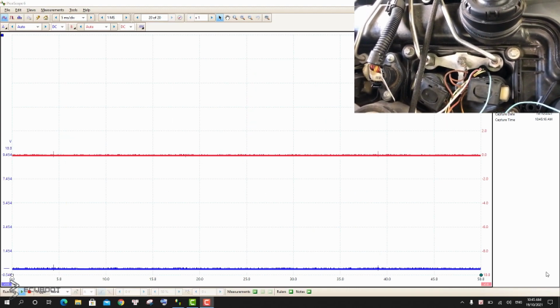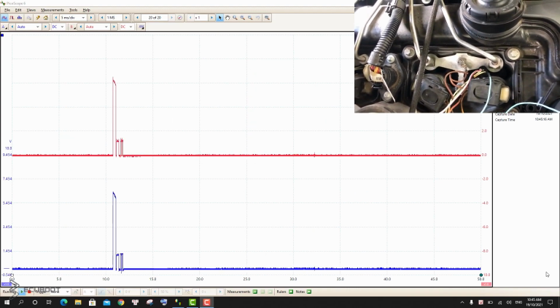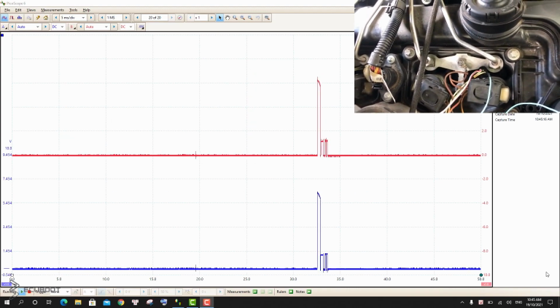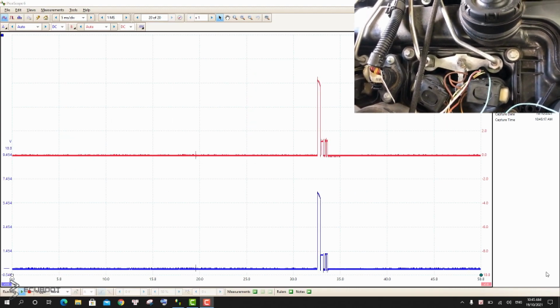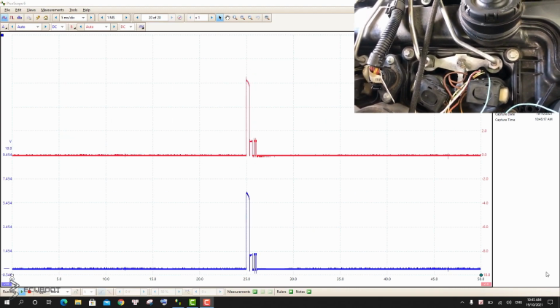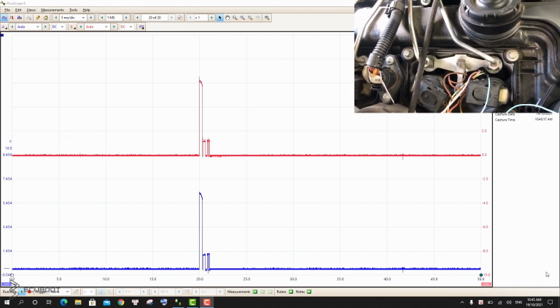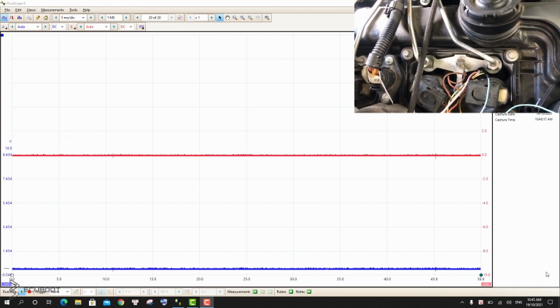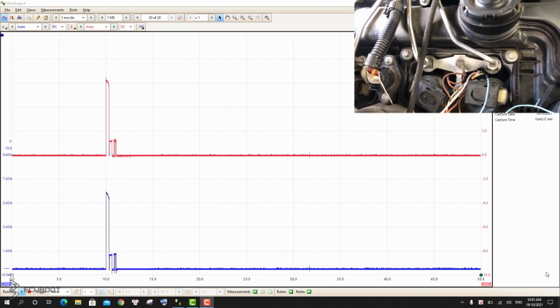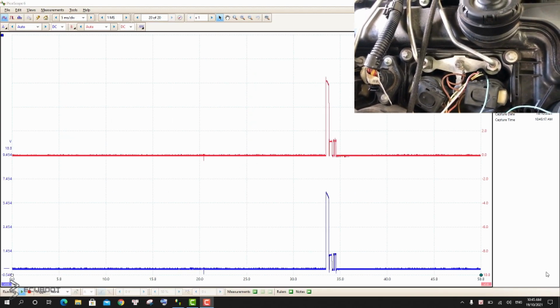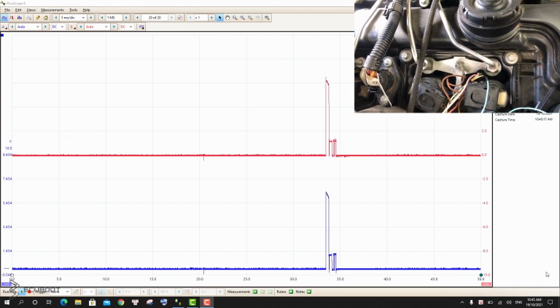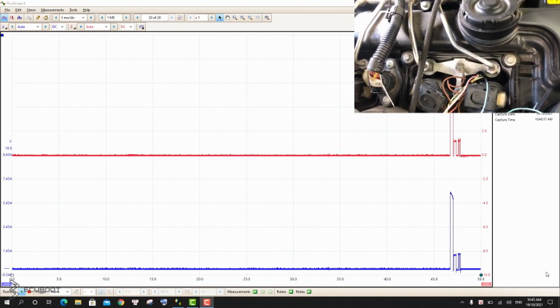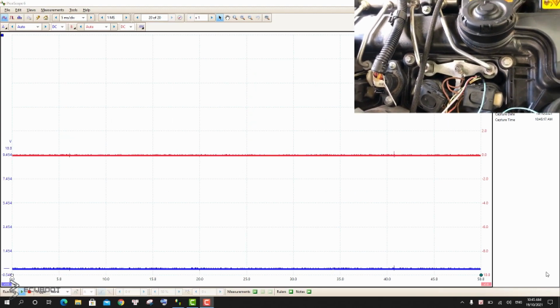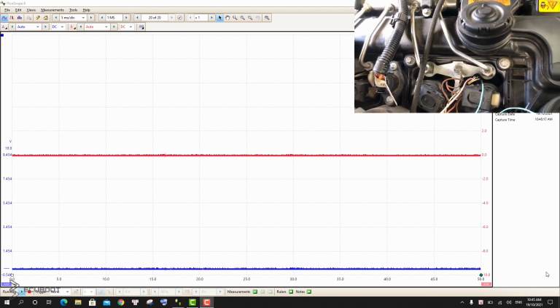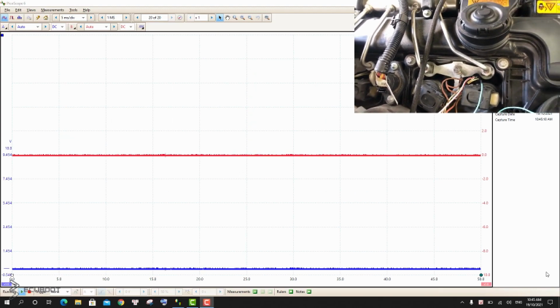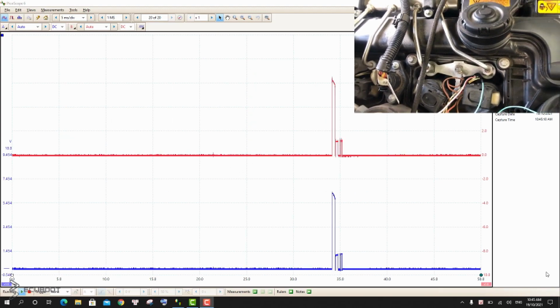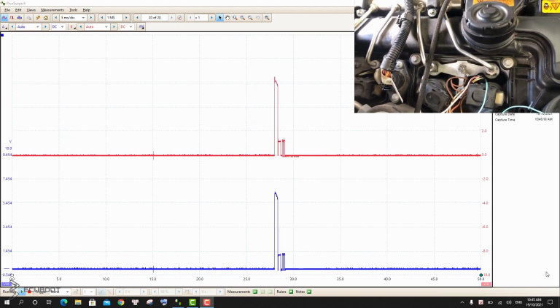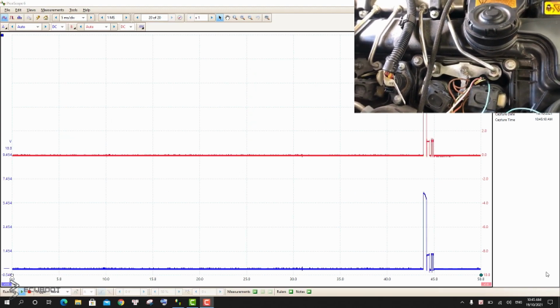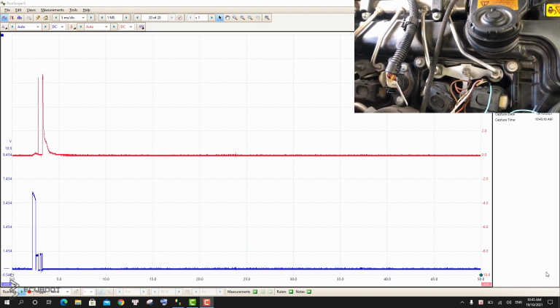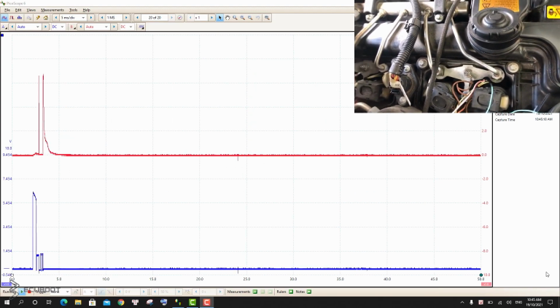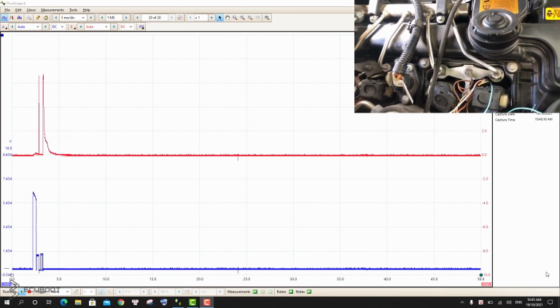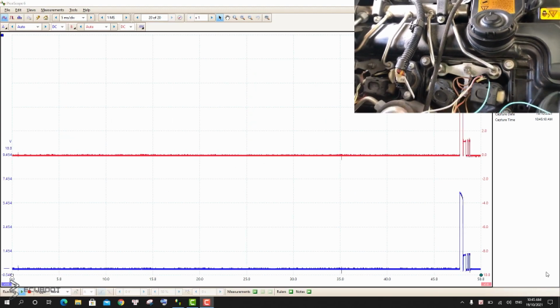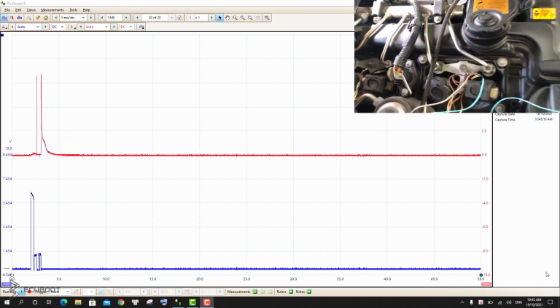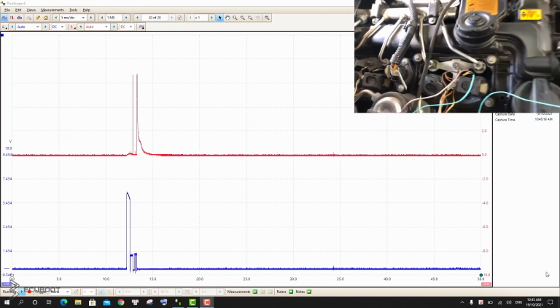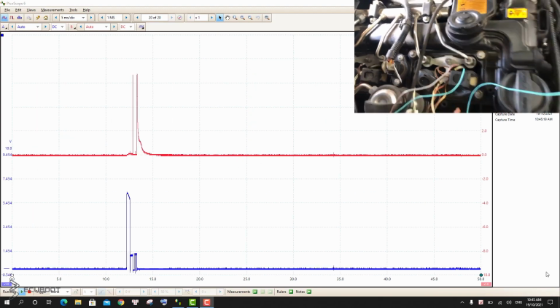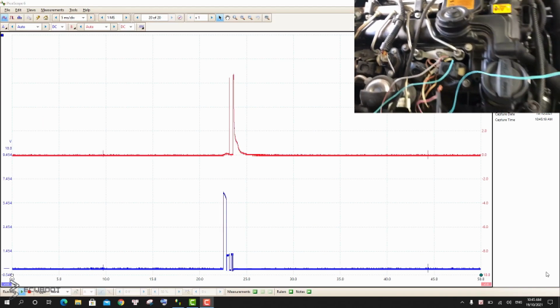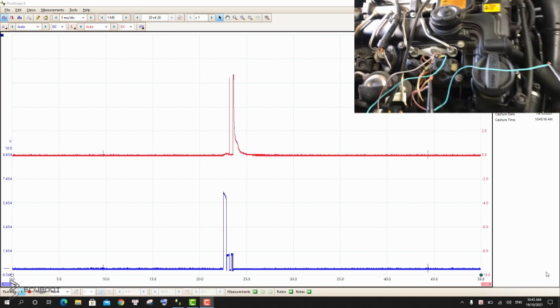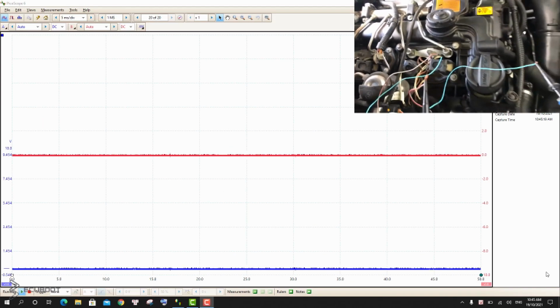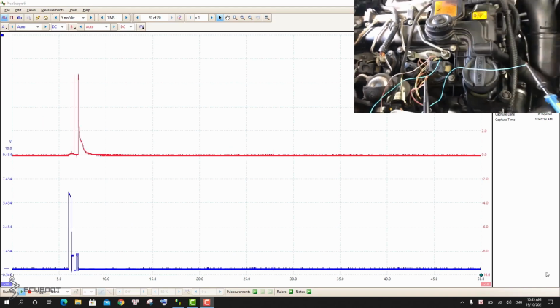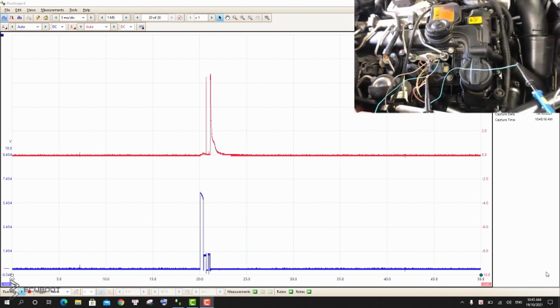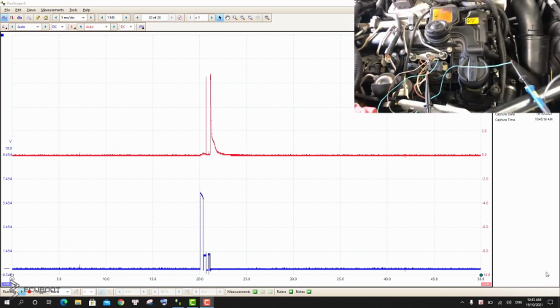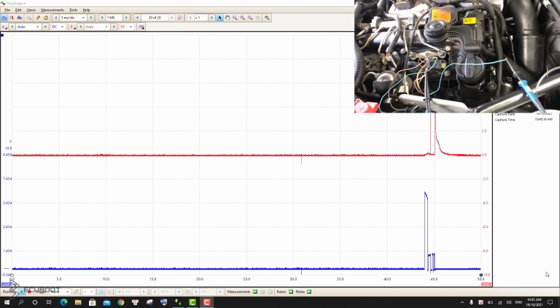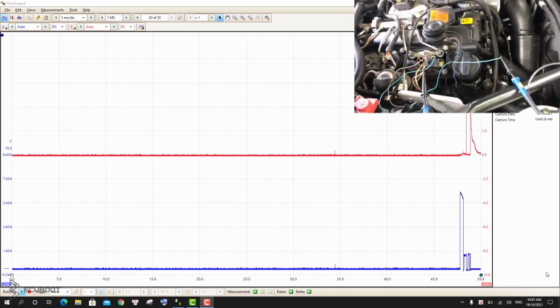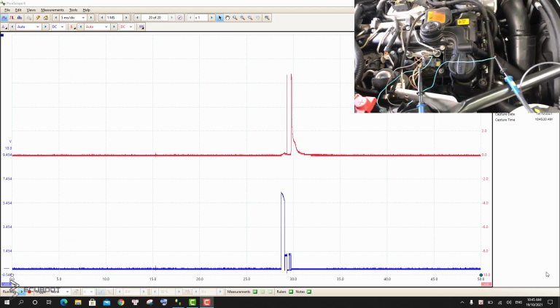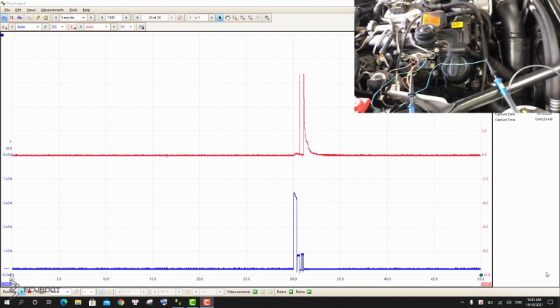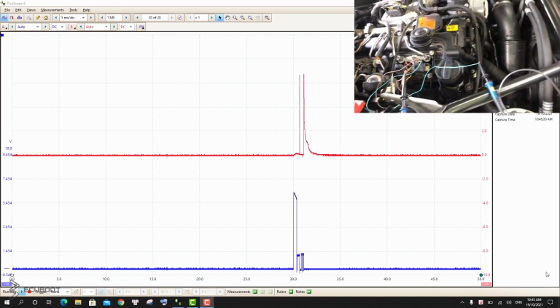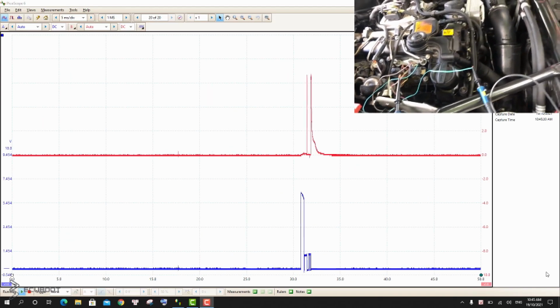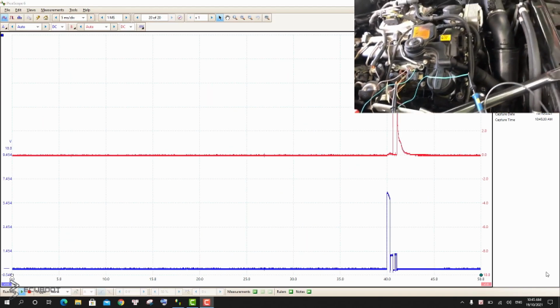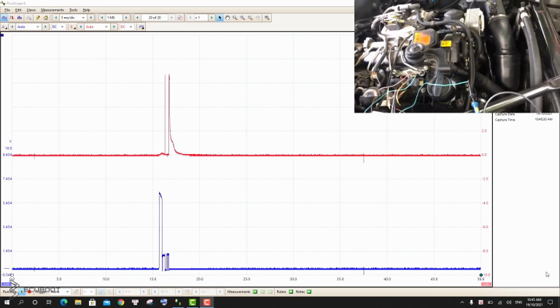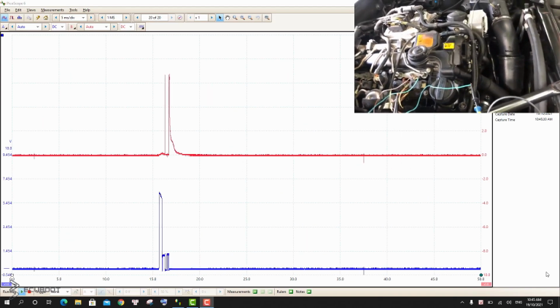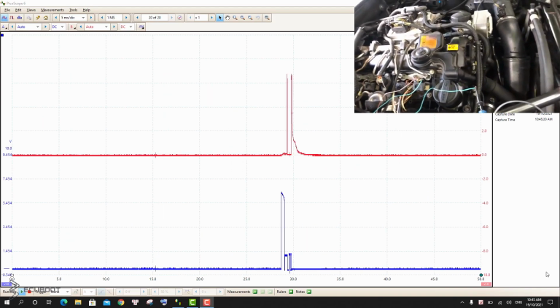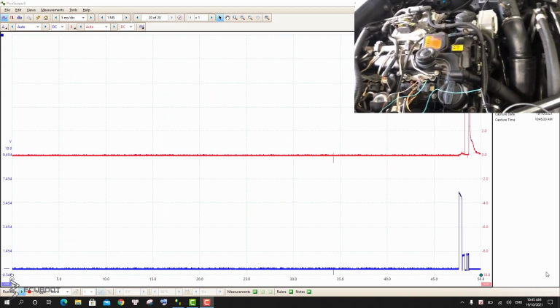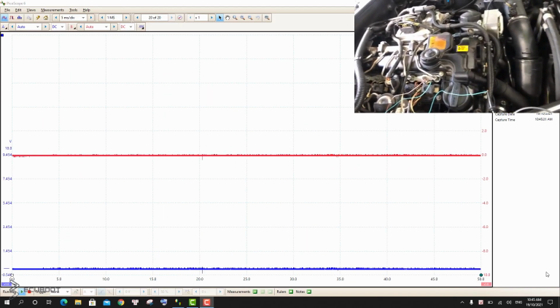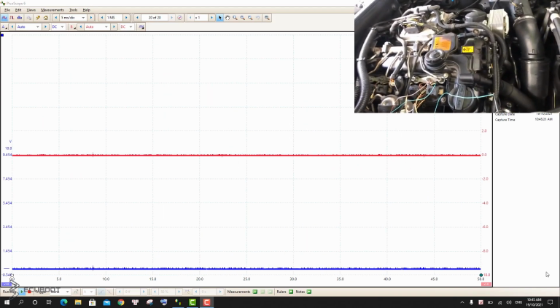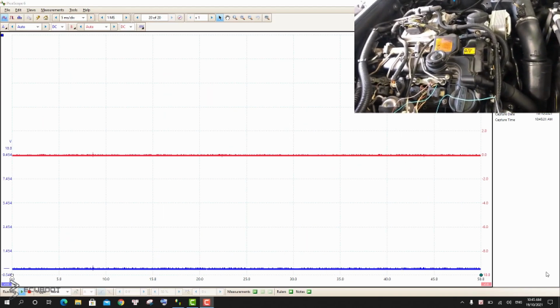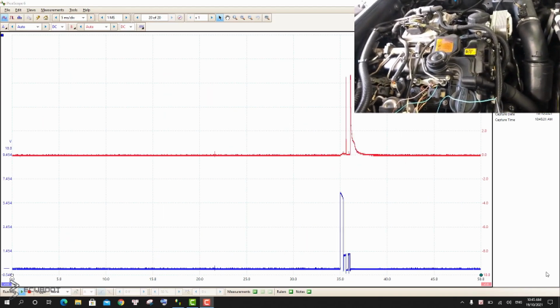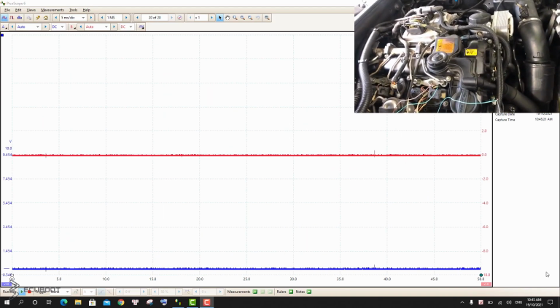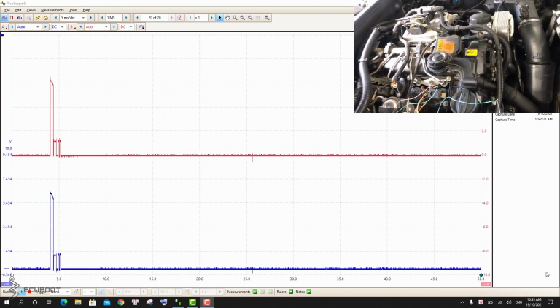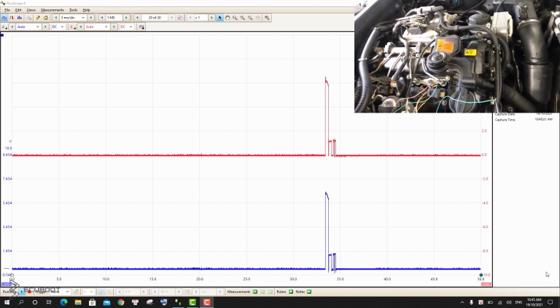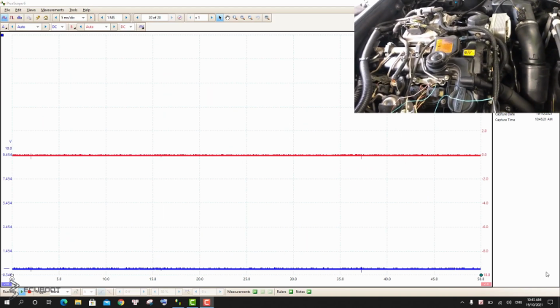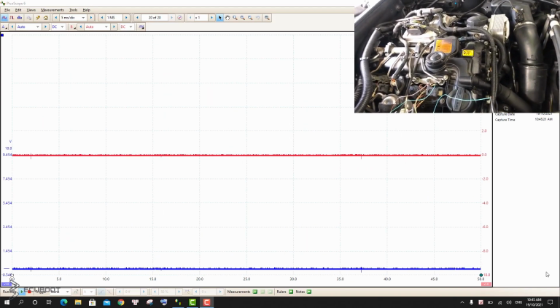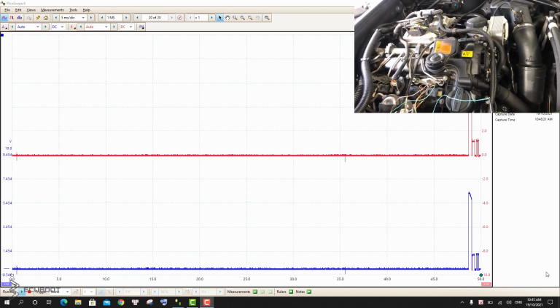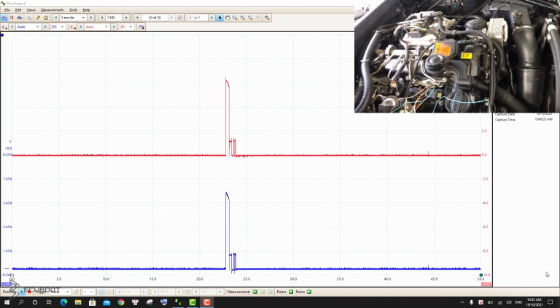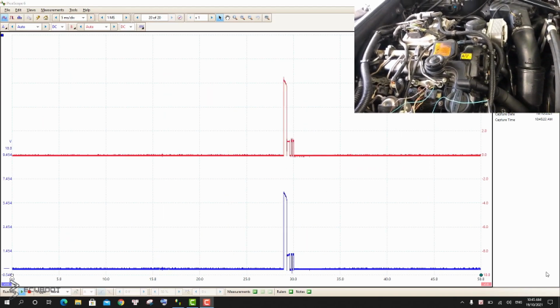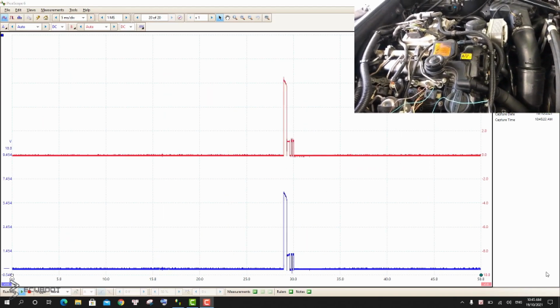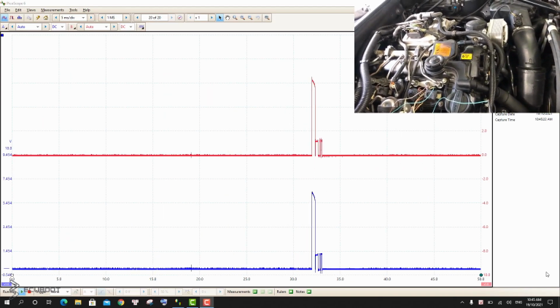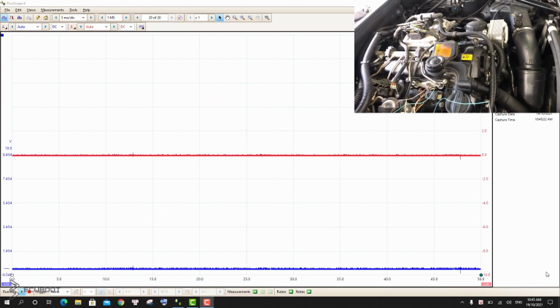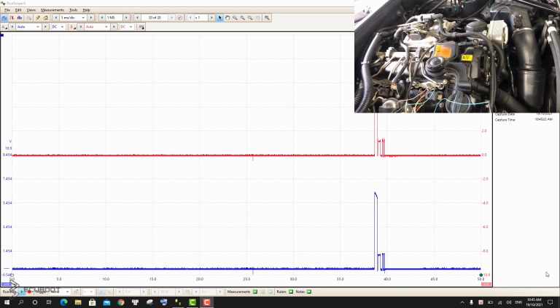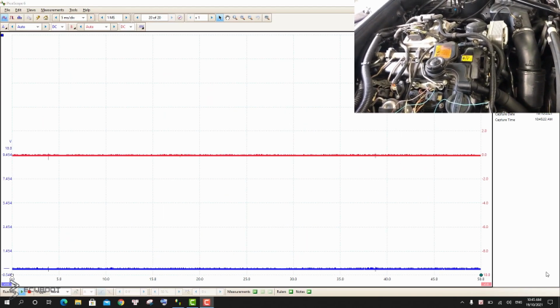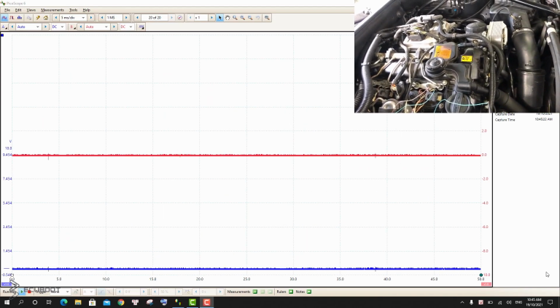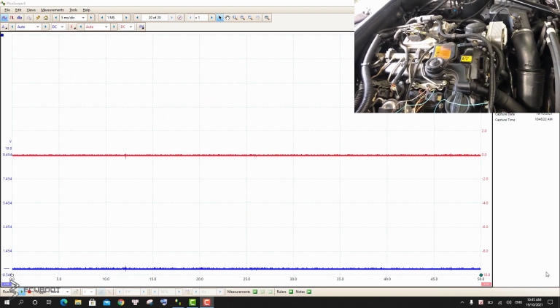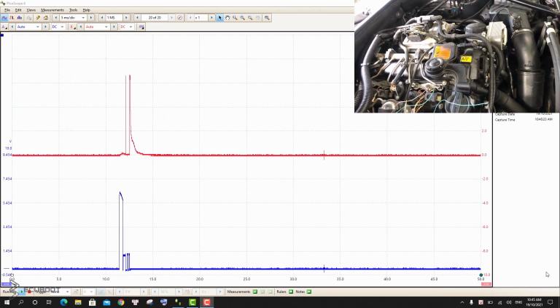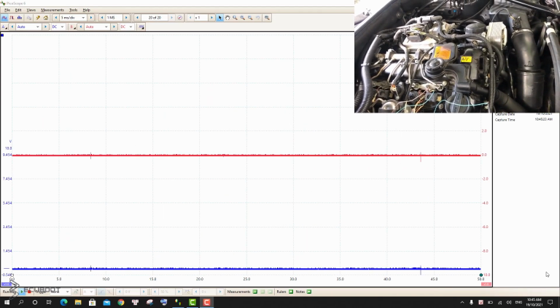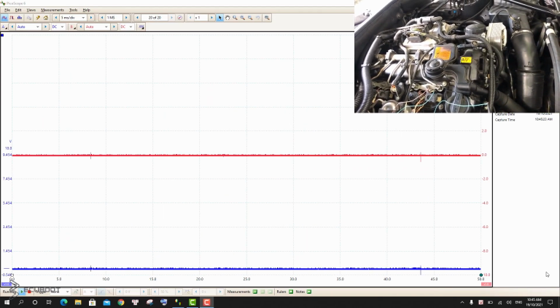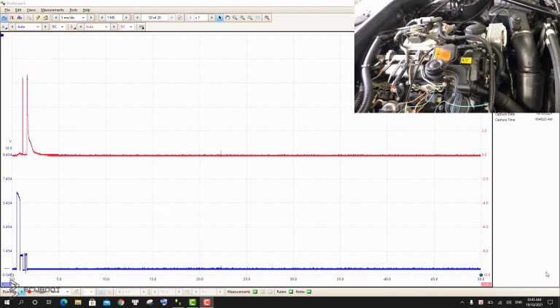So this is a quick way to tell if your injectors aren't good, and hopefully the video was helpful. Thanks for watching.